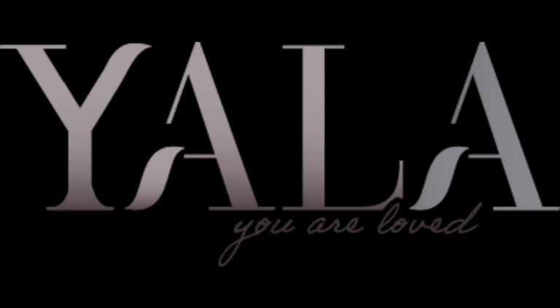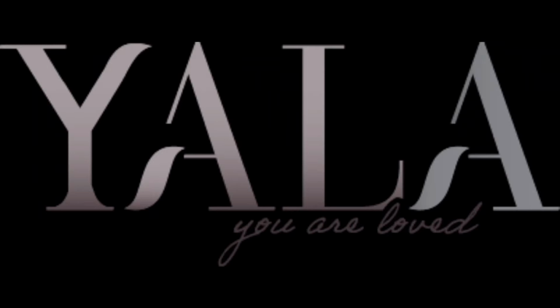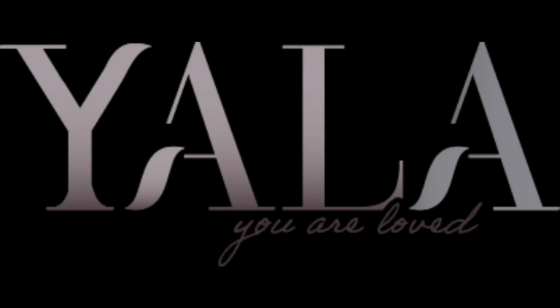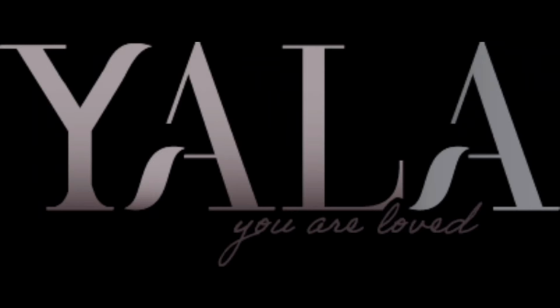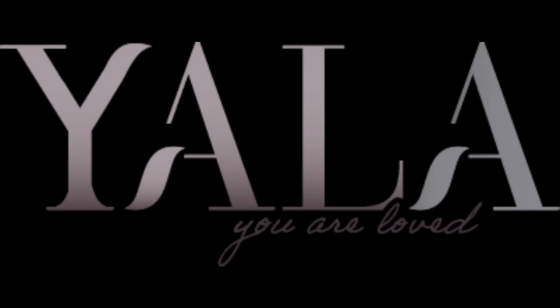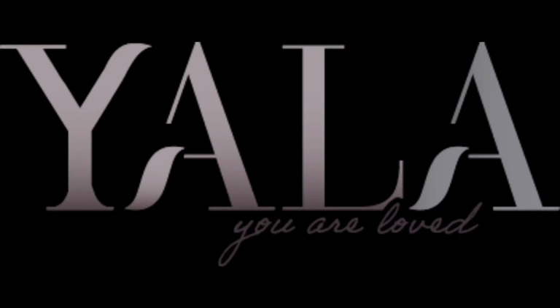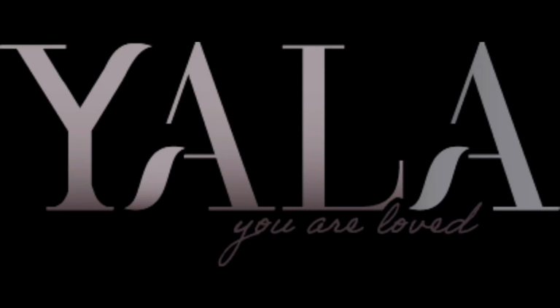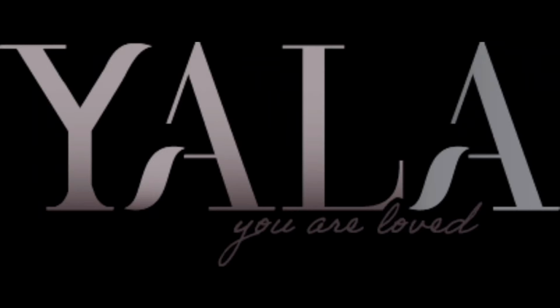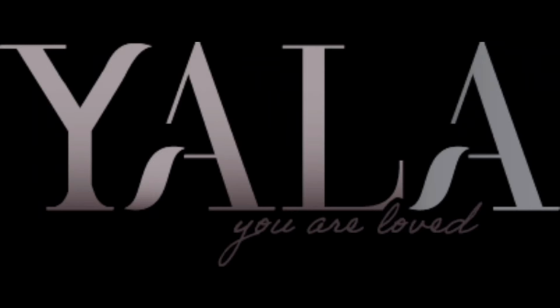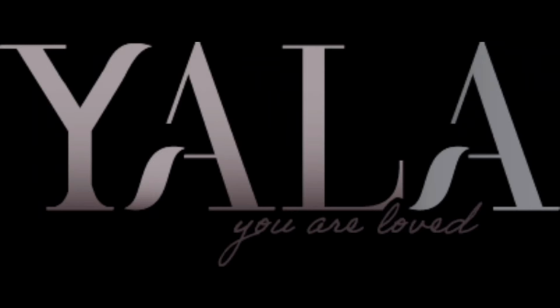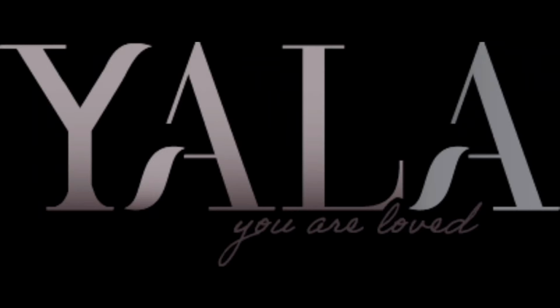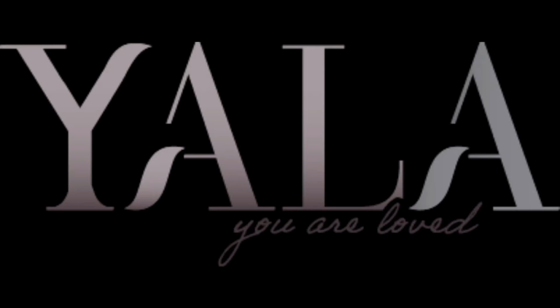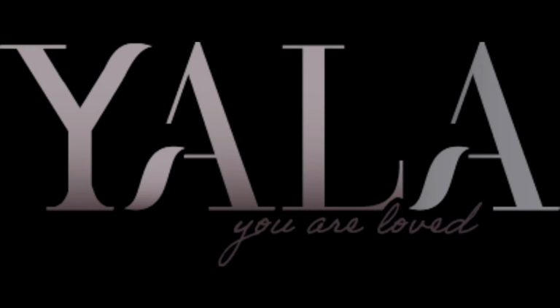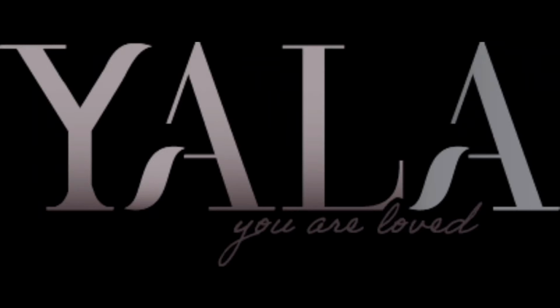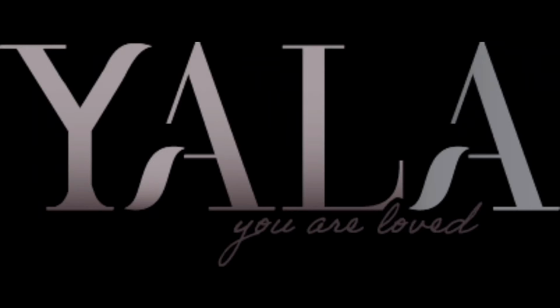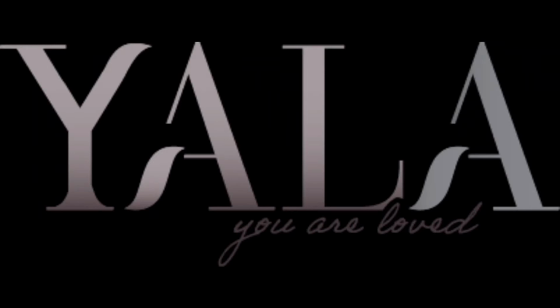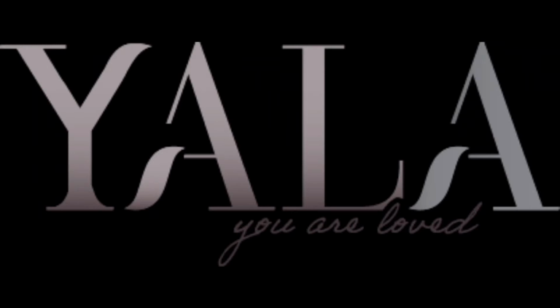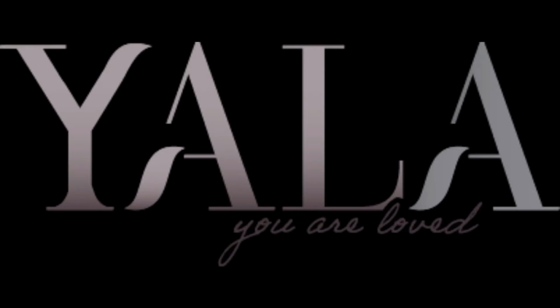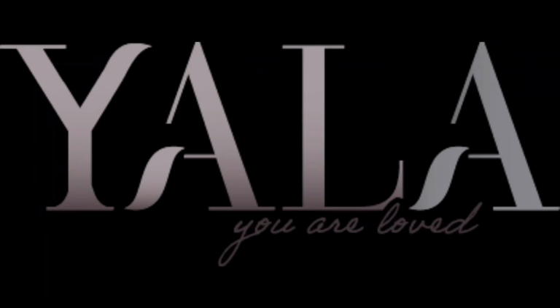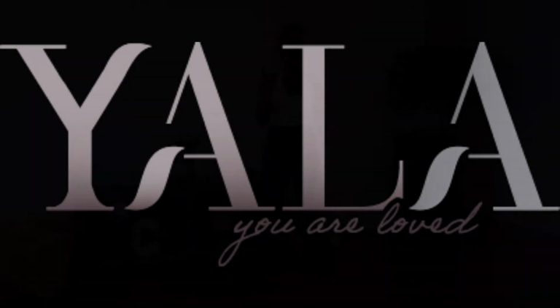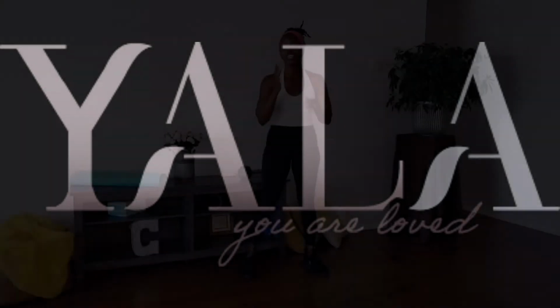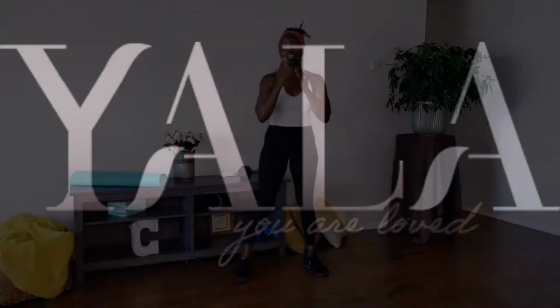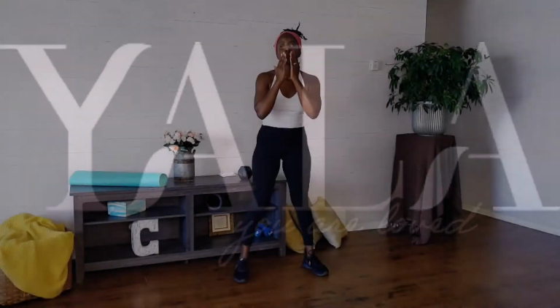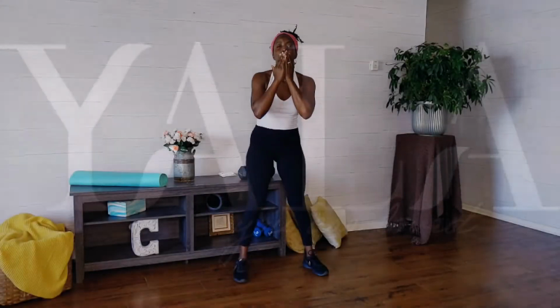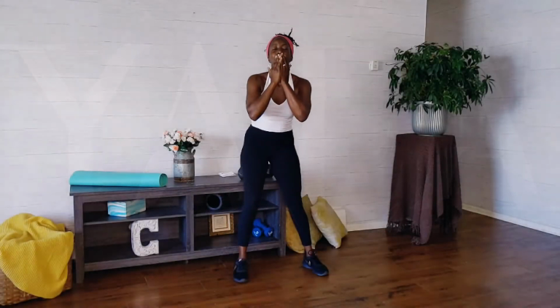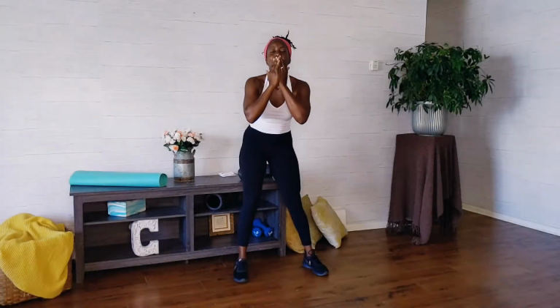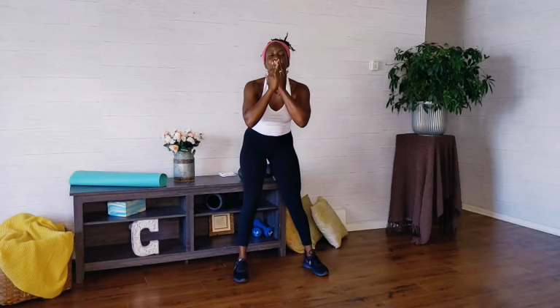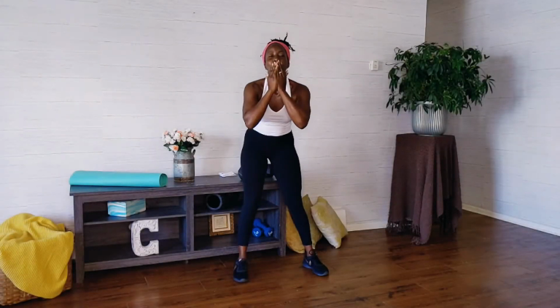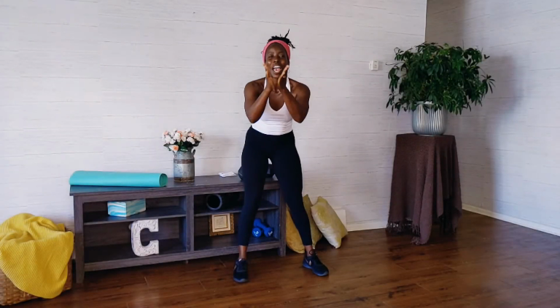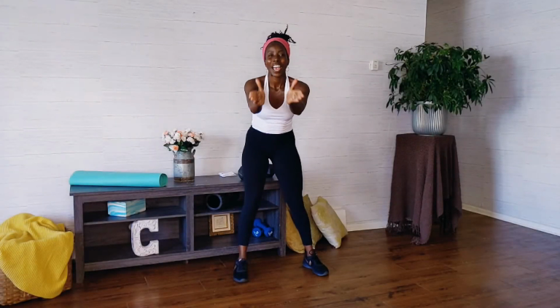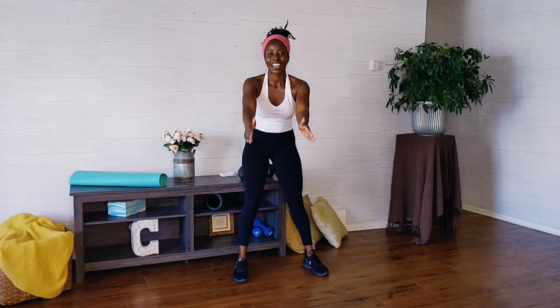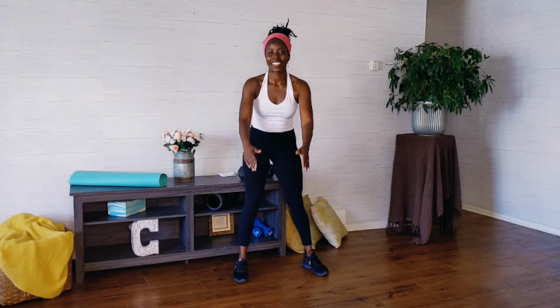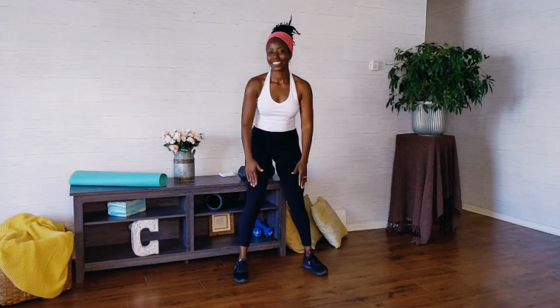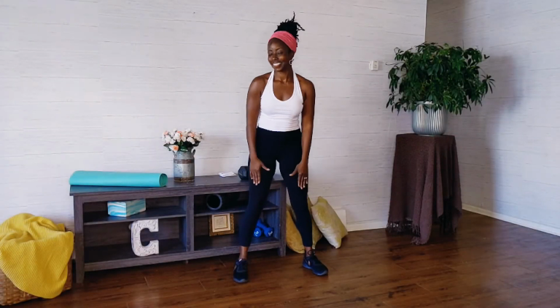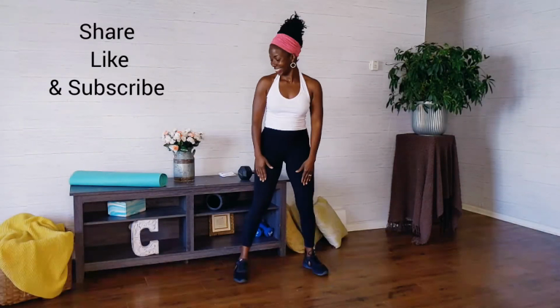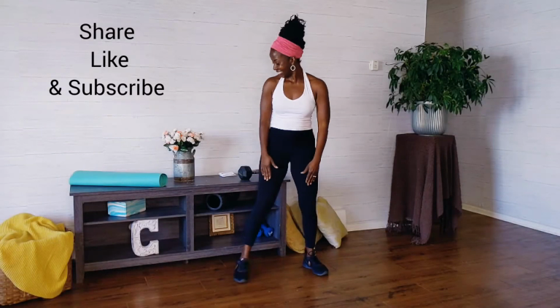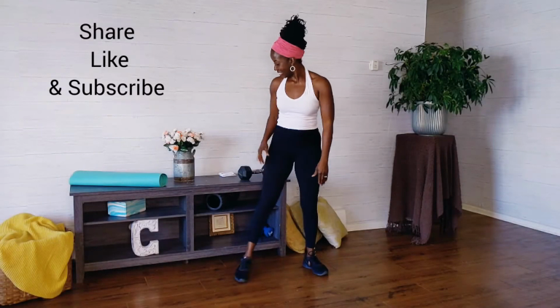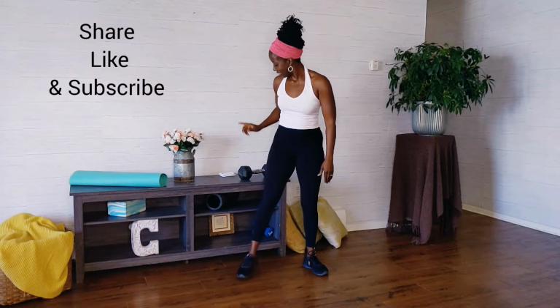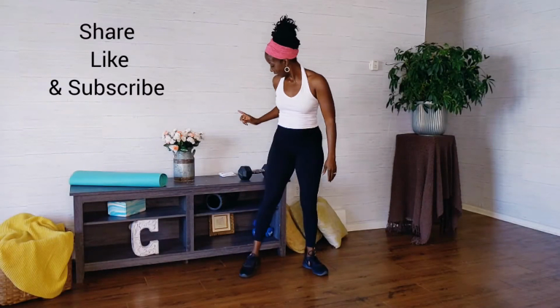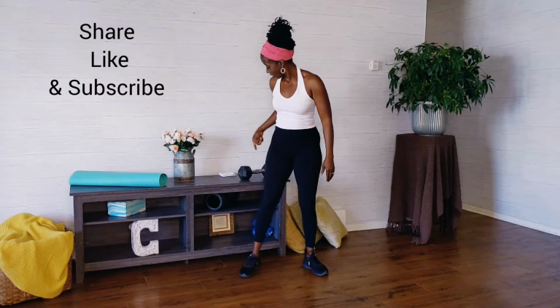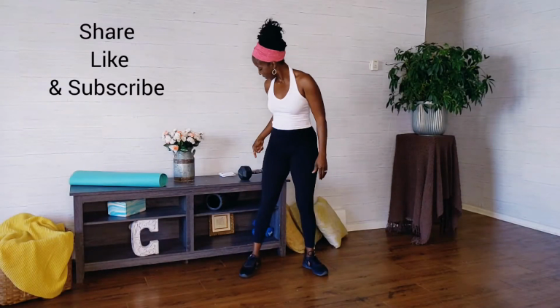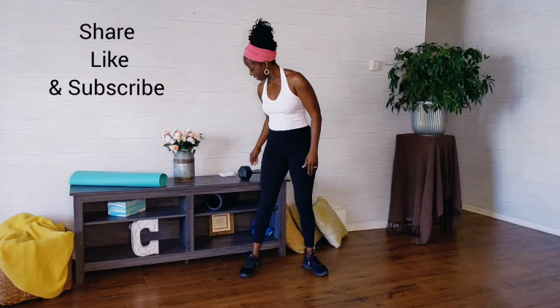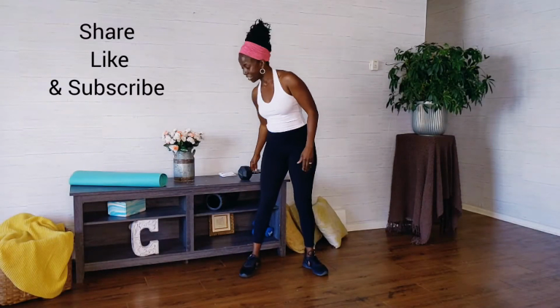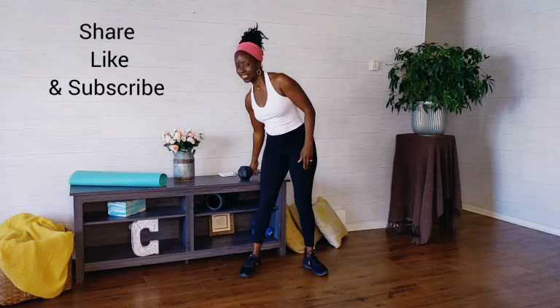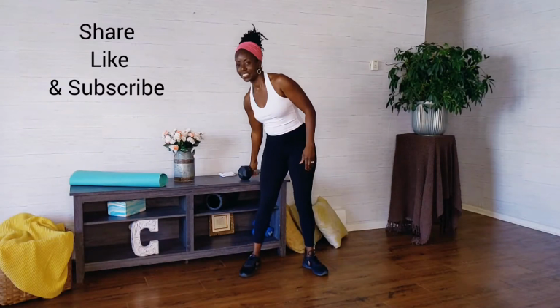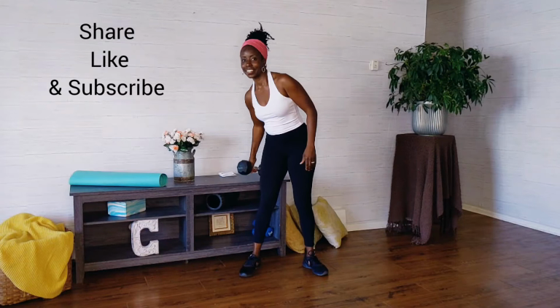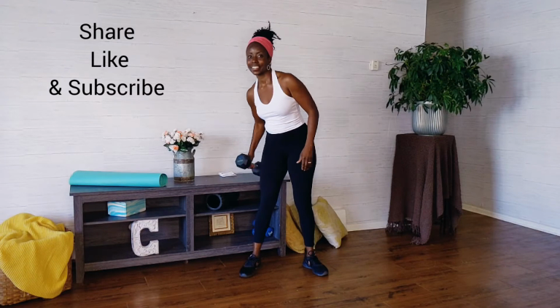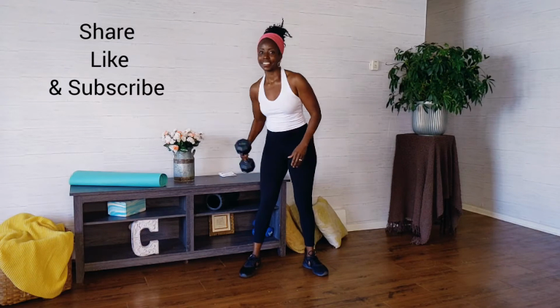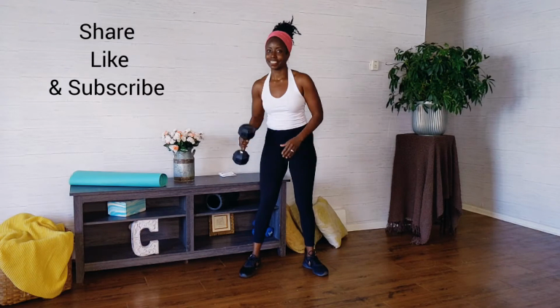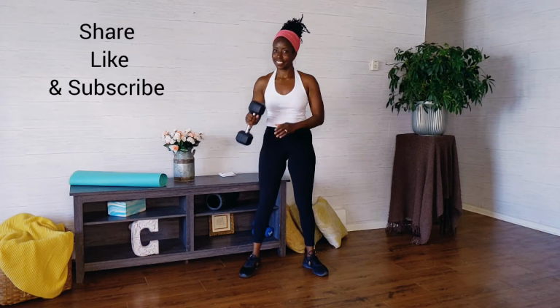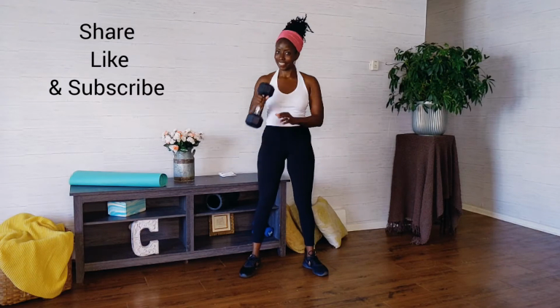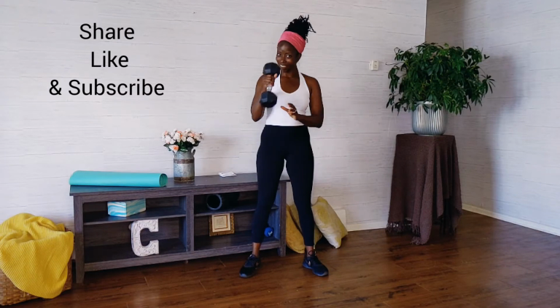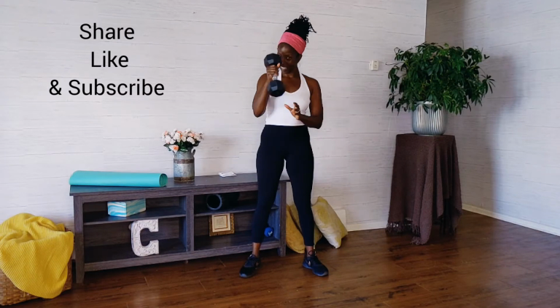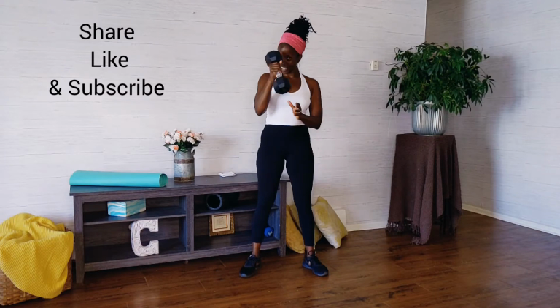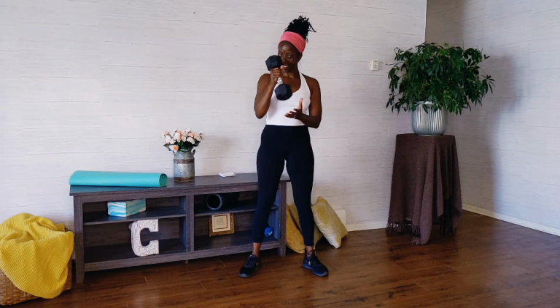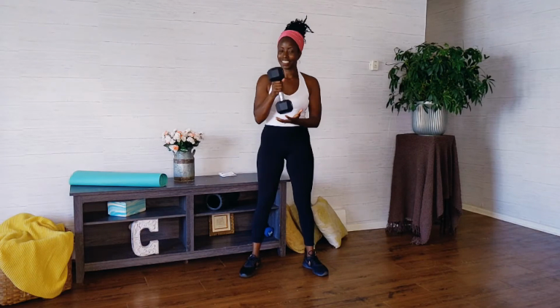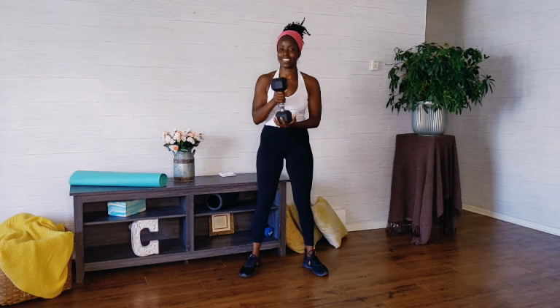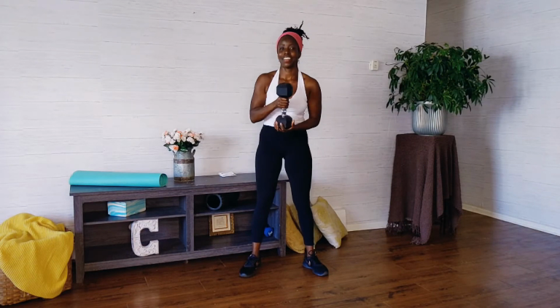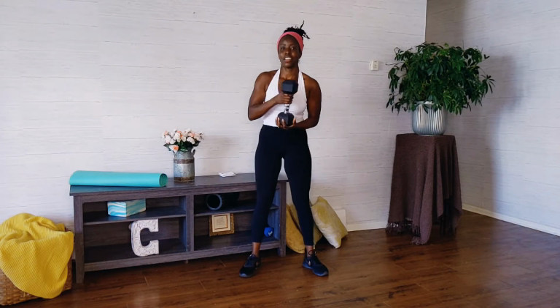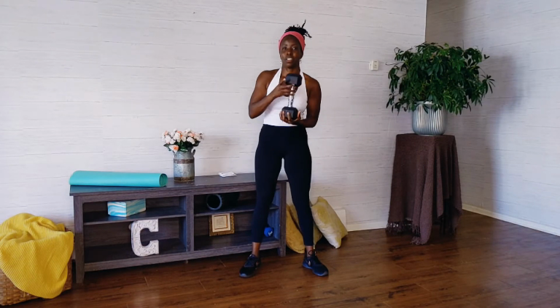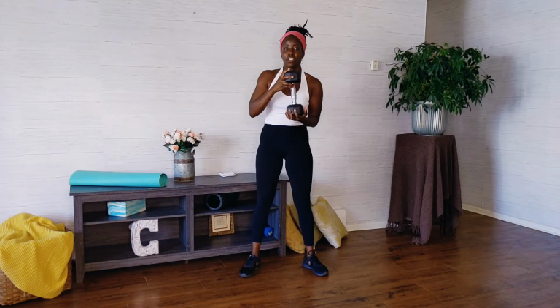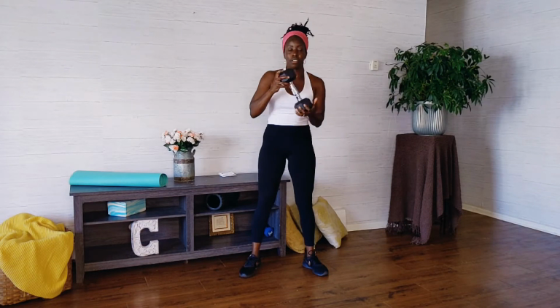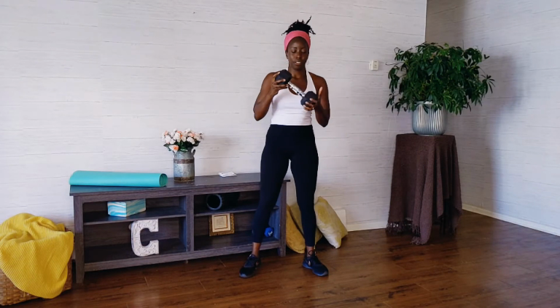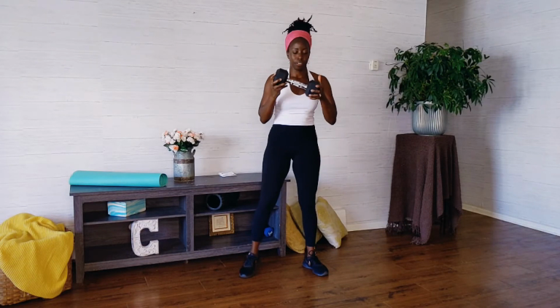Hey, you amazing warrior. For today's workout, there is no warm-up, so make sure you get that in beforehand. Have a heavyweight and a washcloth nearby.